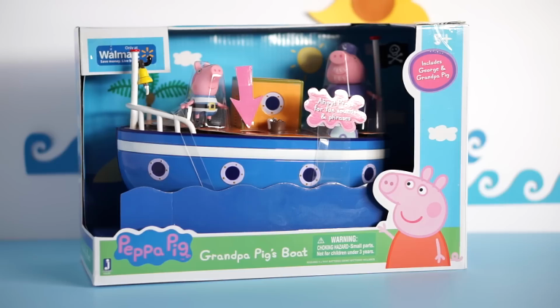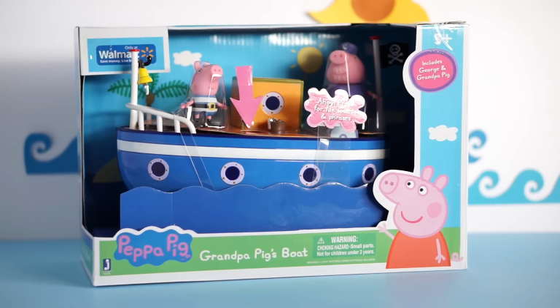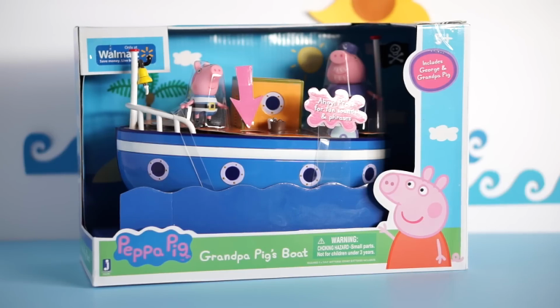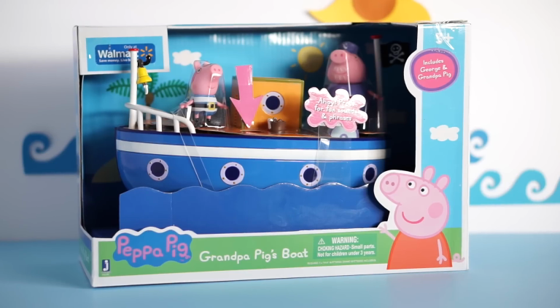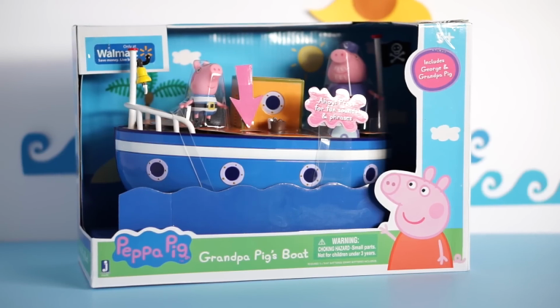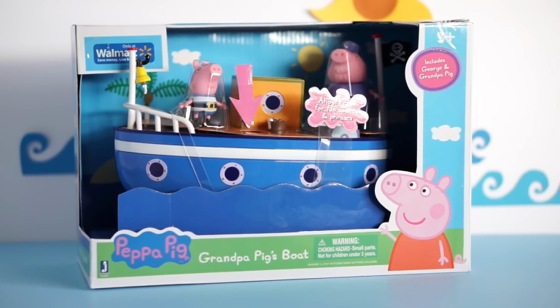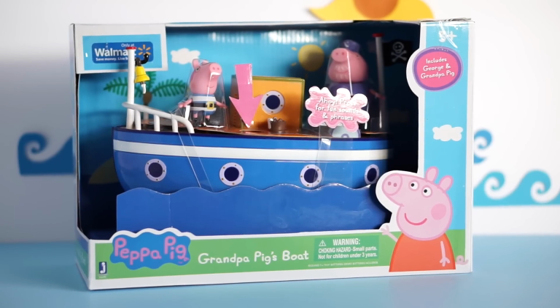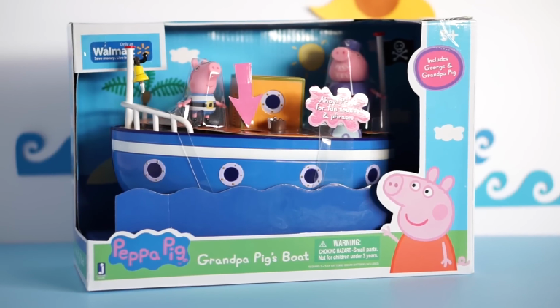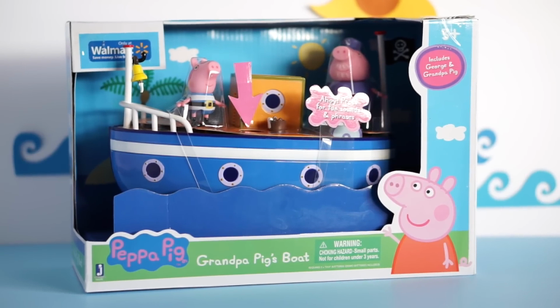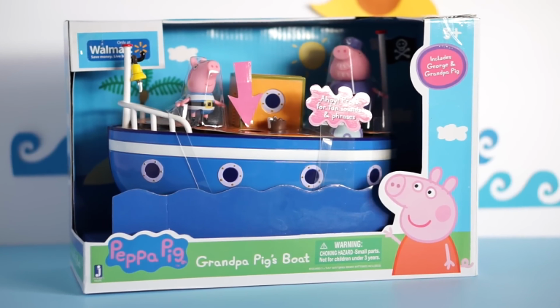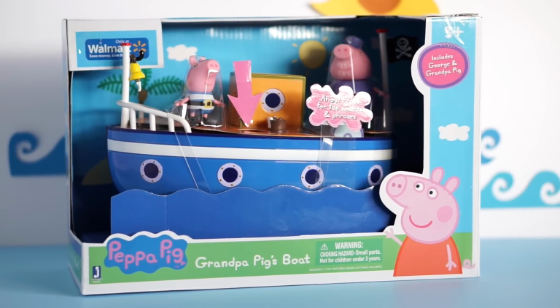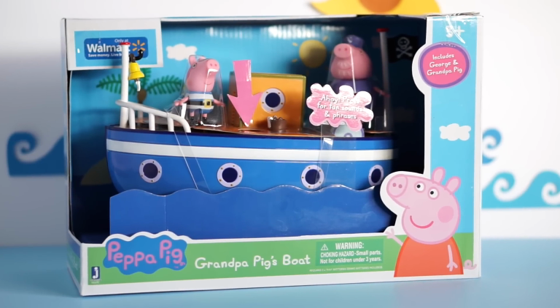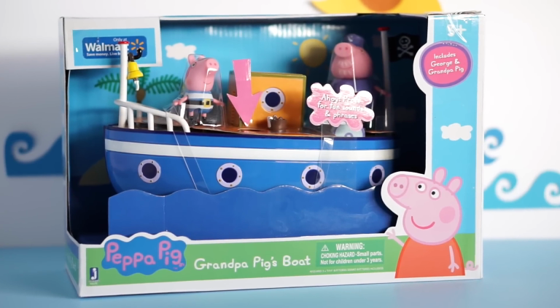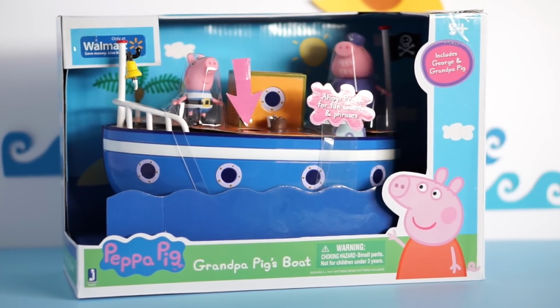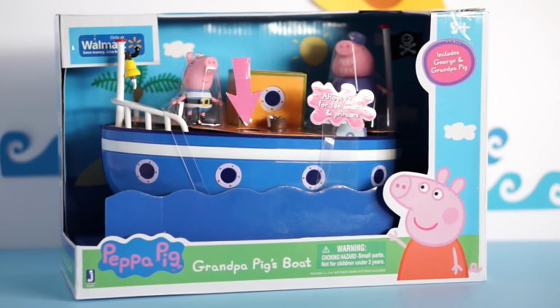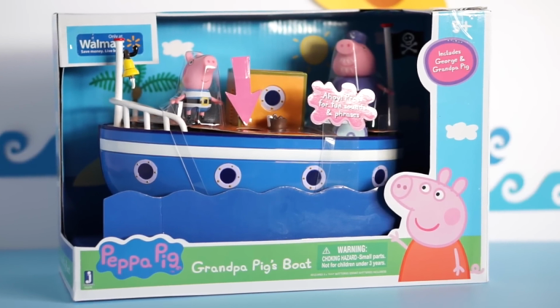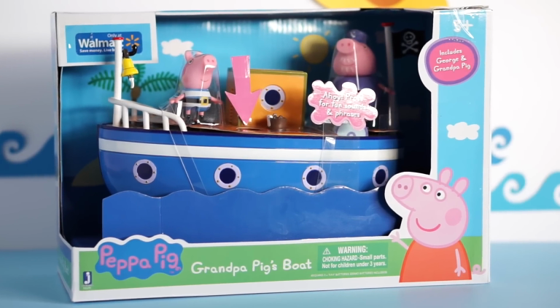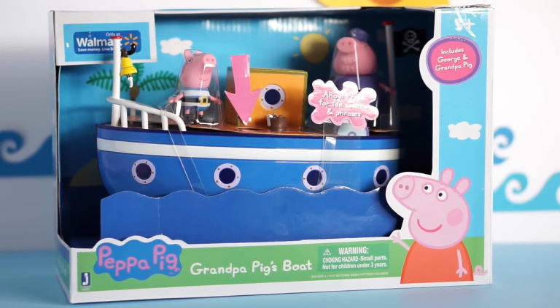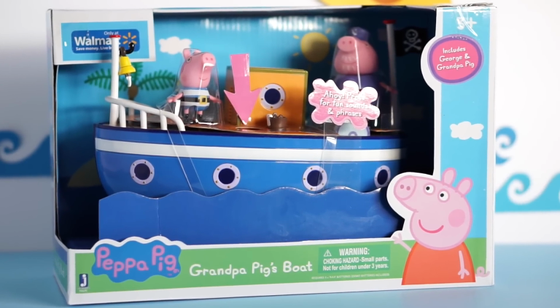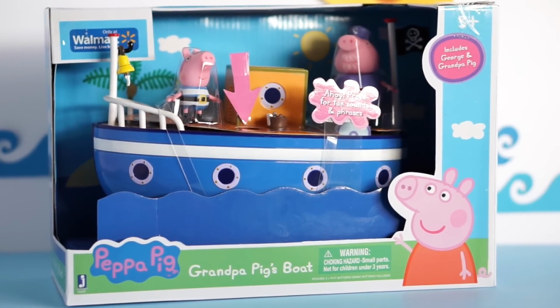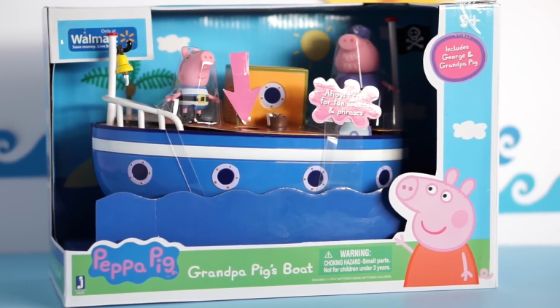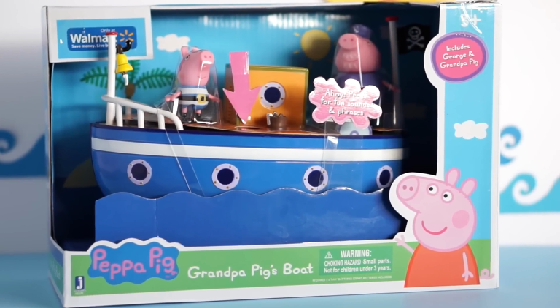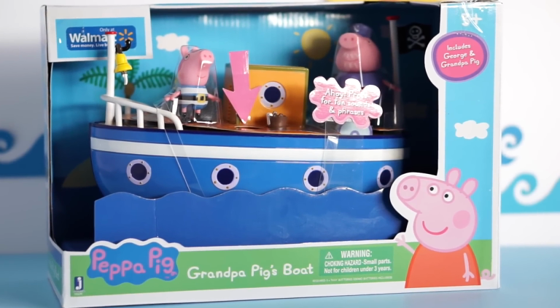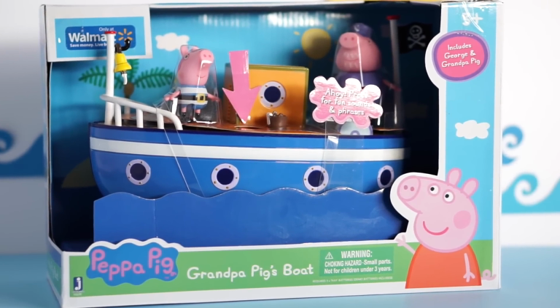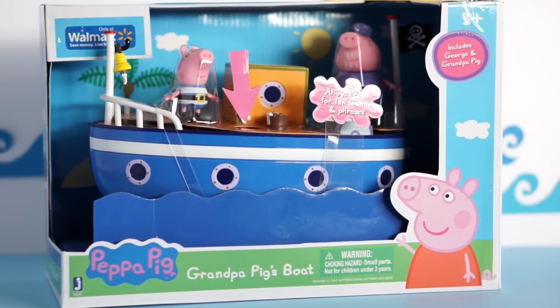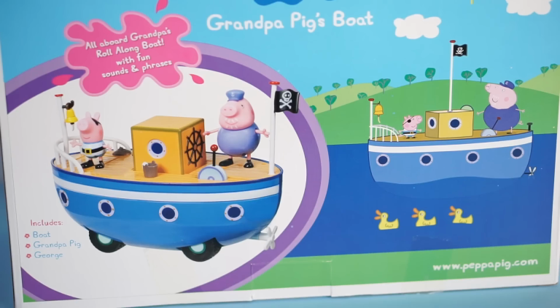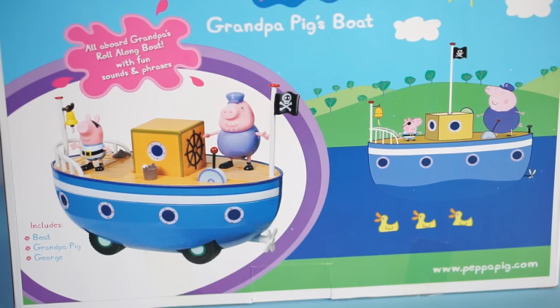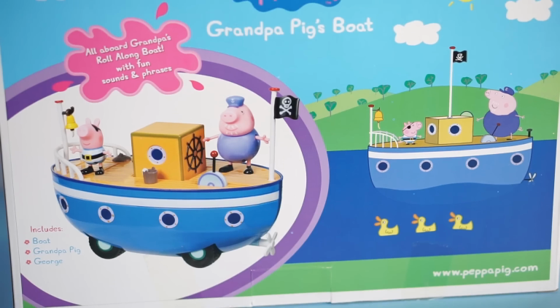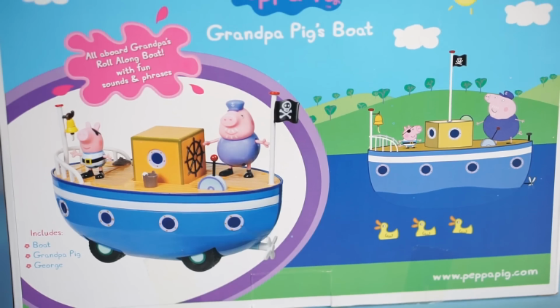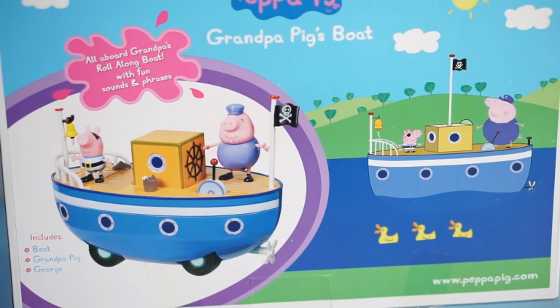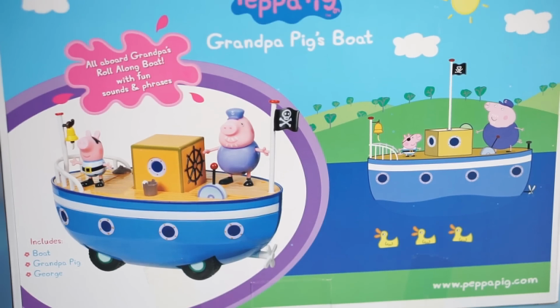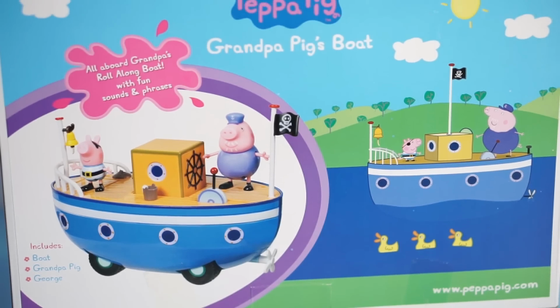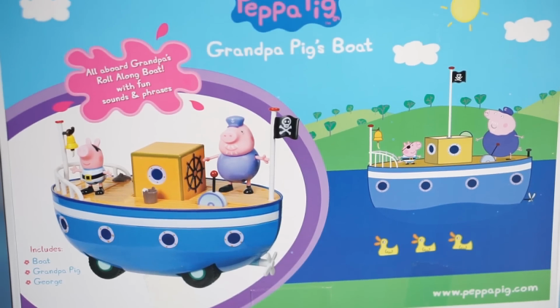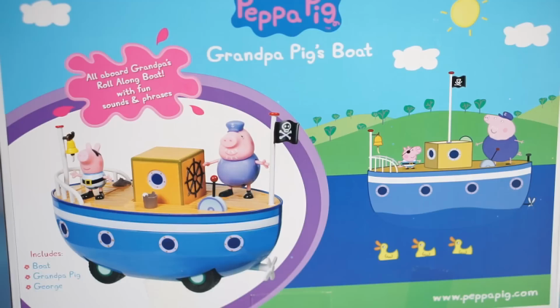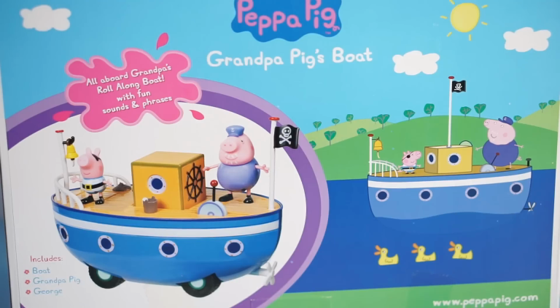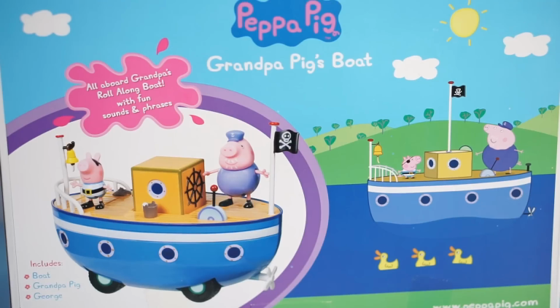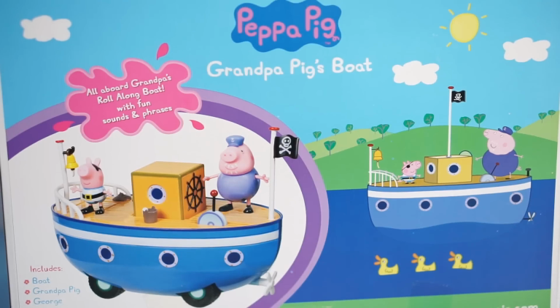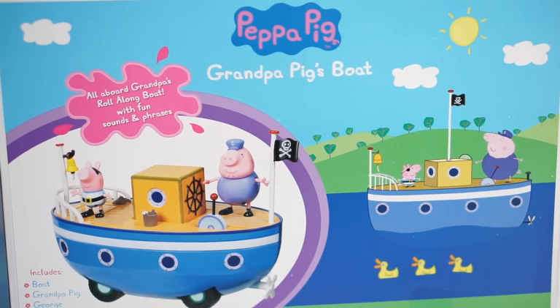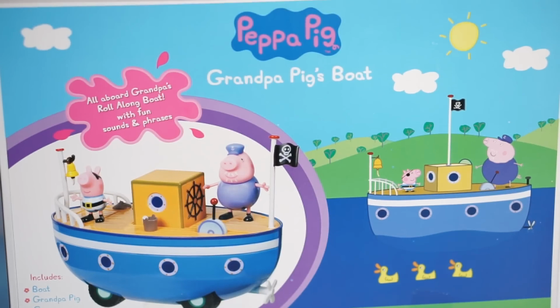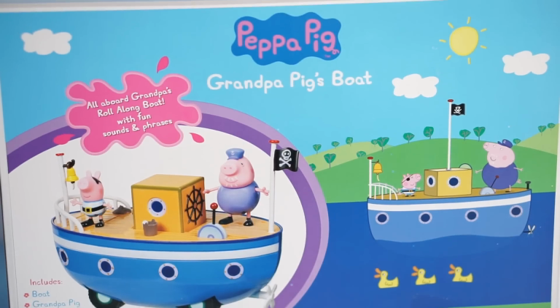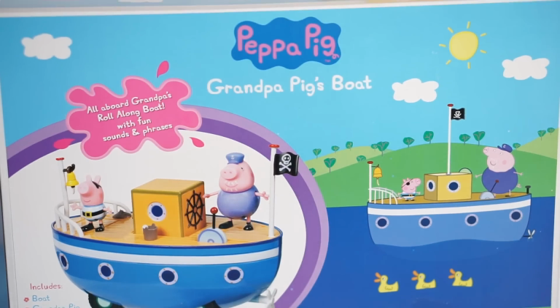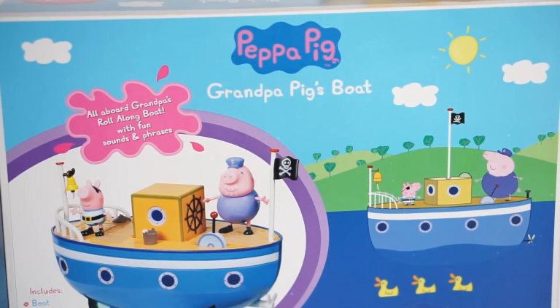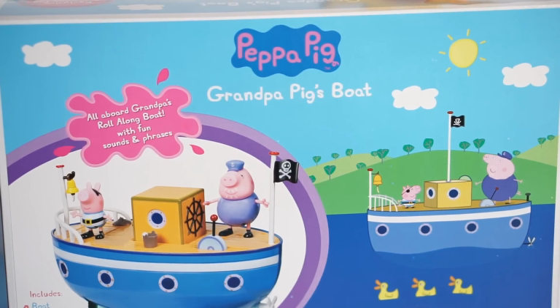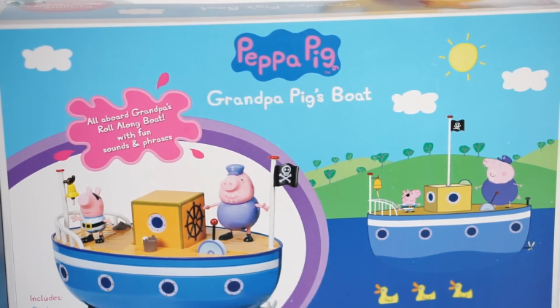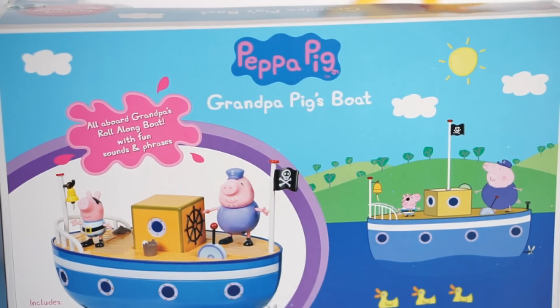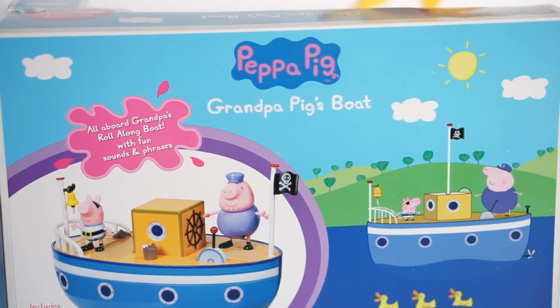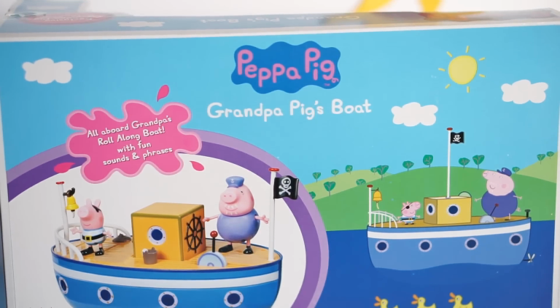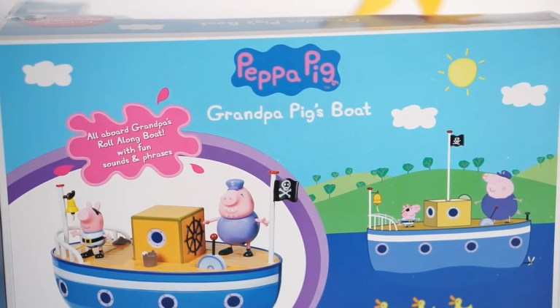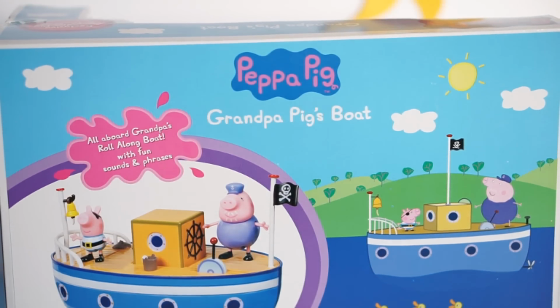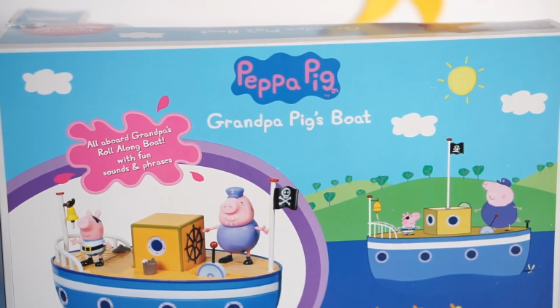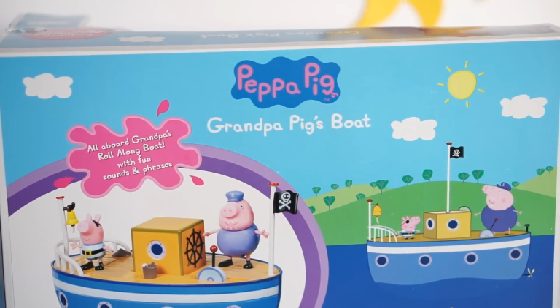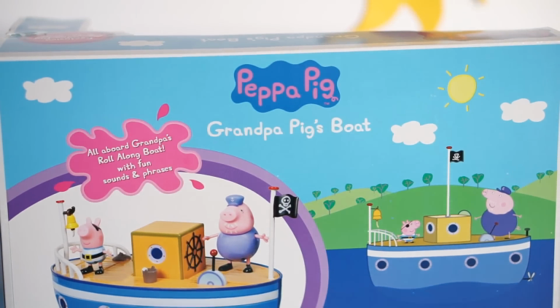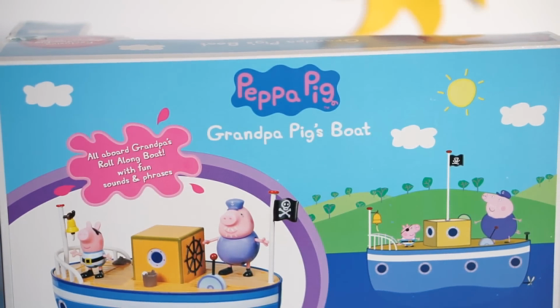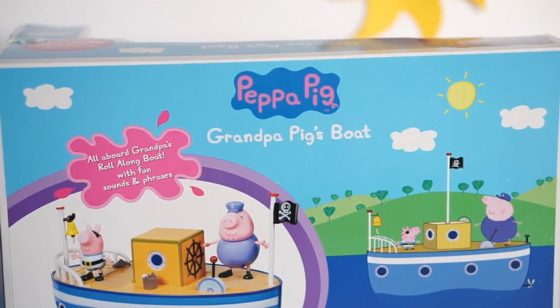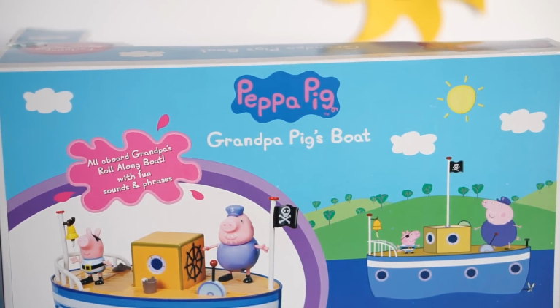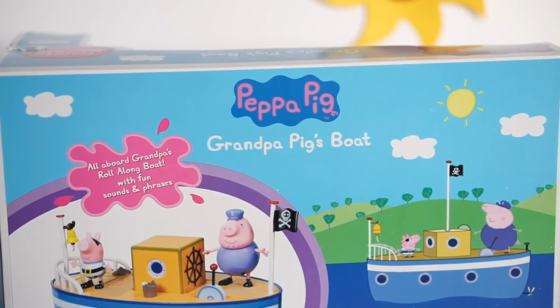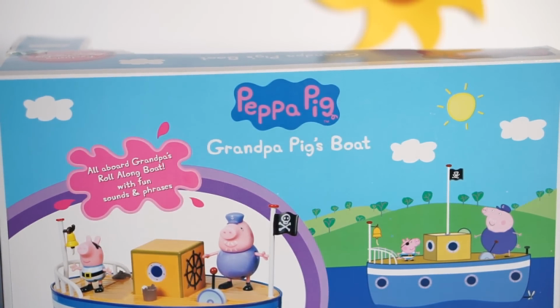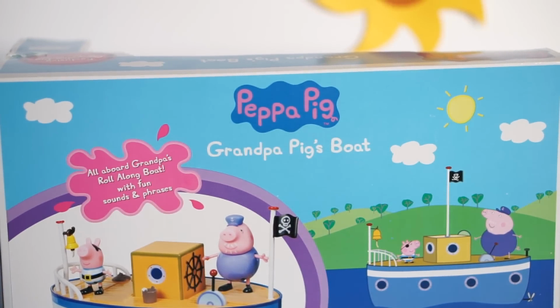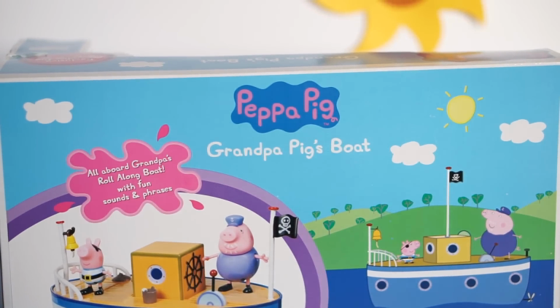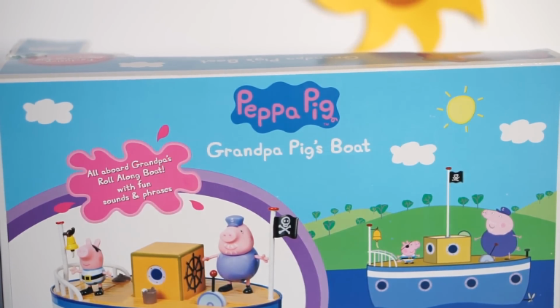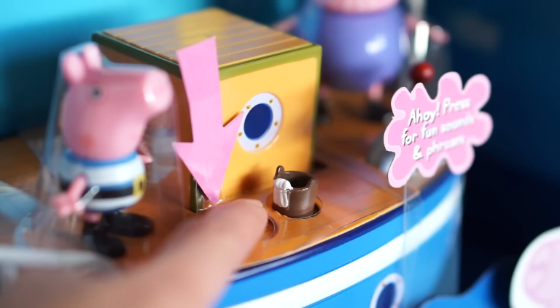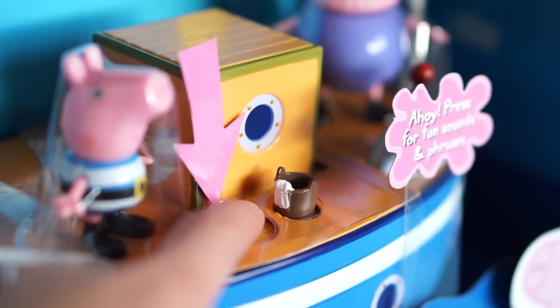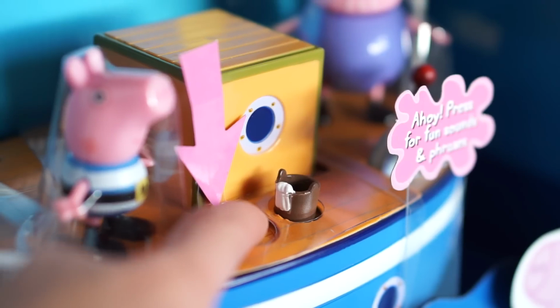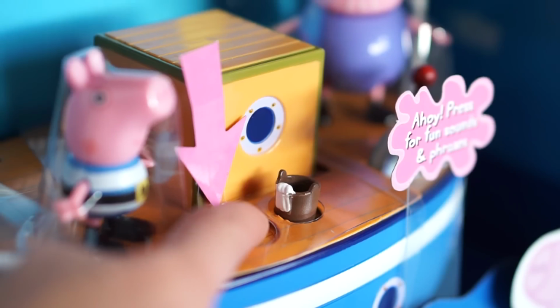Hey, today we're opening Peppa Pig Grandpa Pig's boat. This is going to be a lot of fun. We're going to start with some sounds.